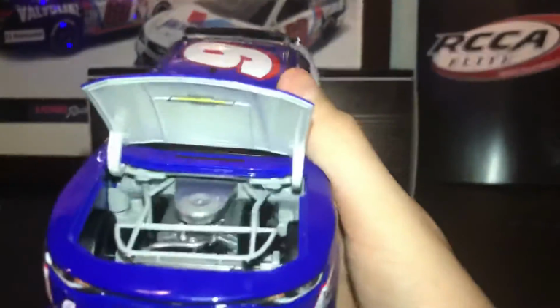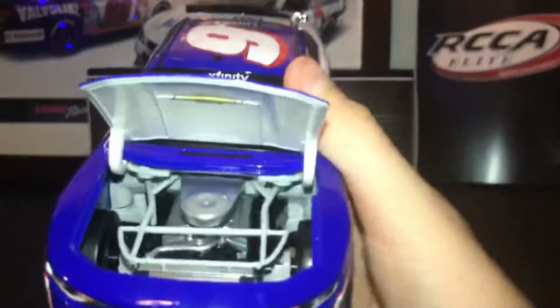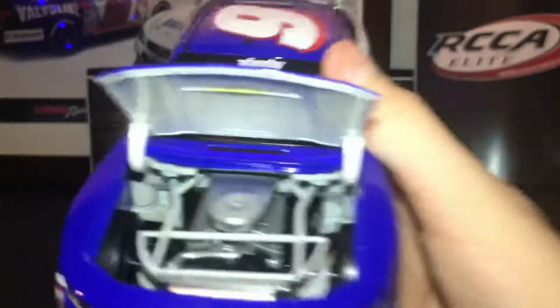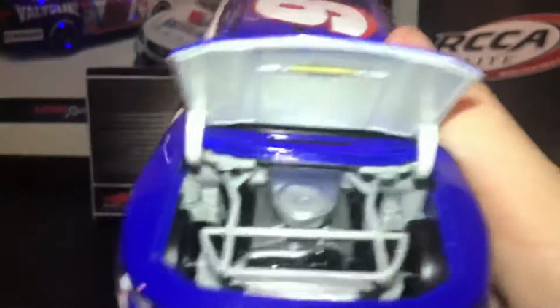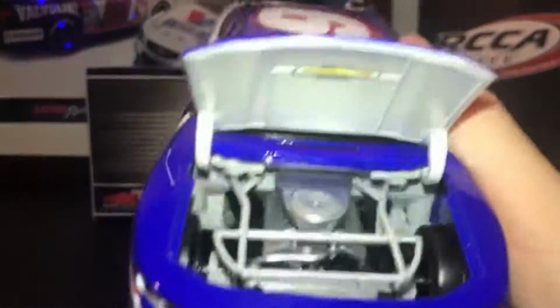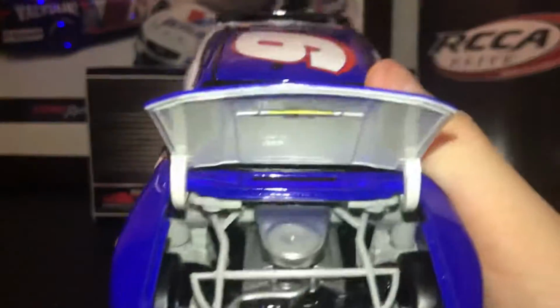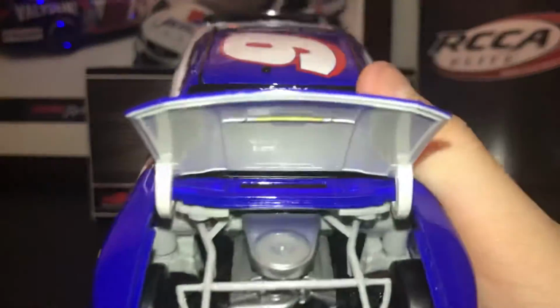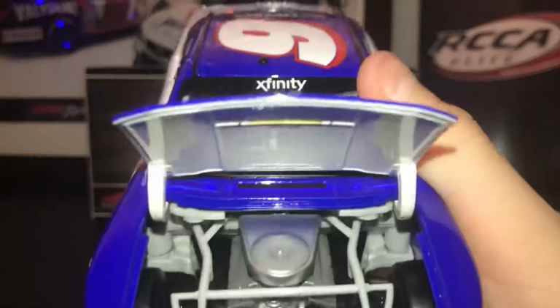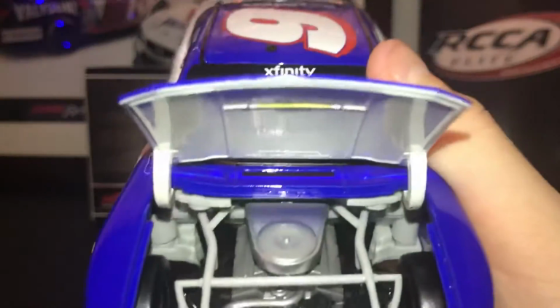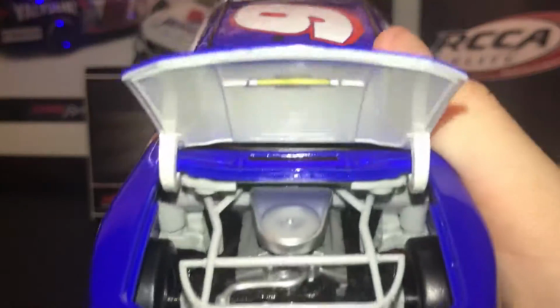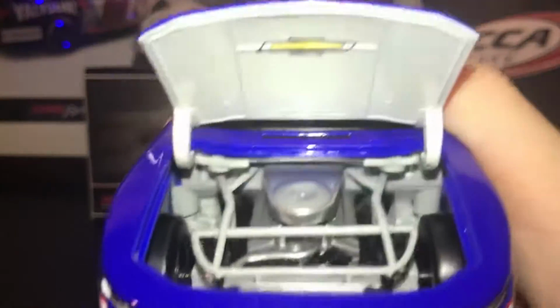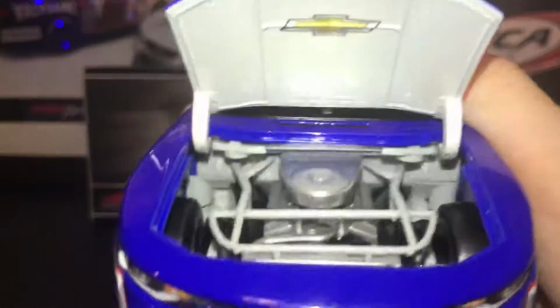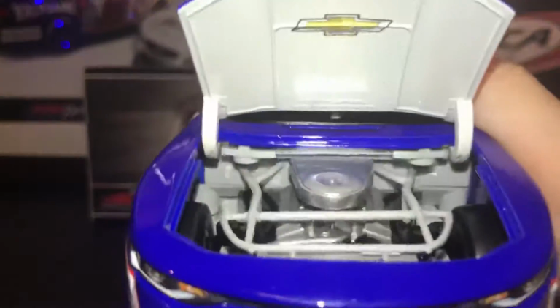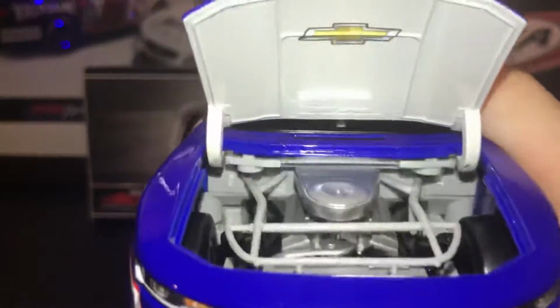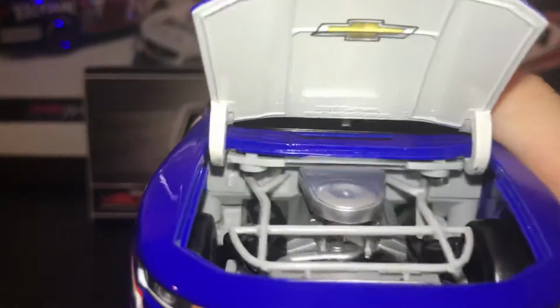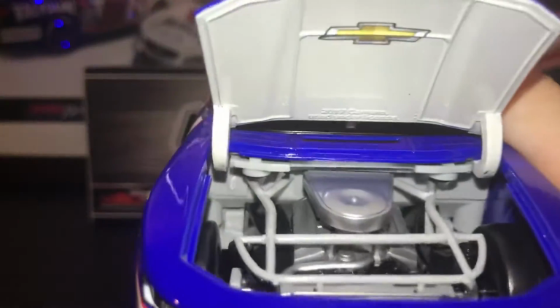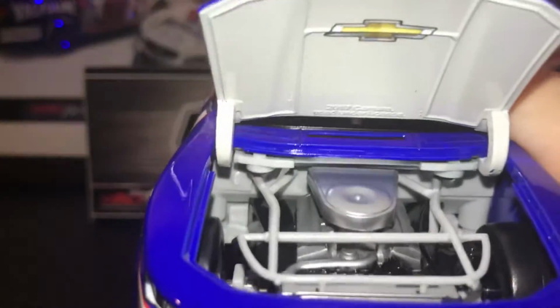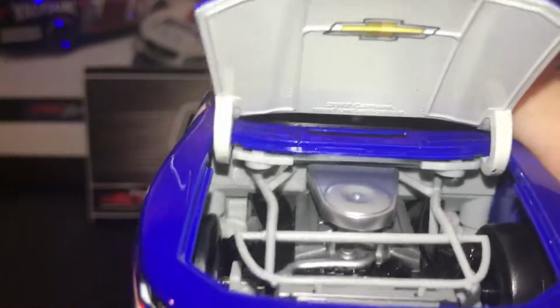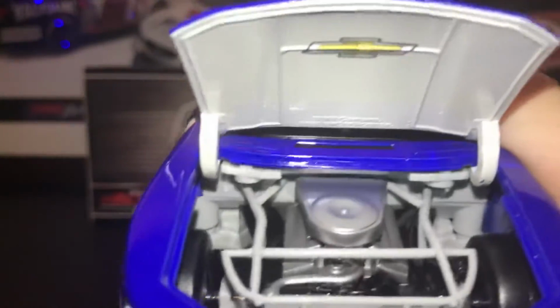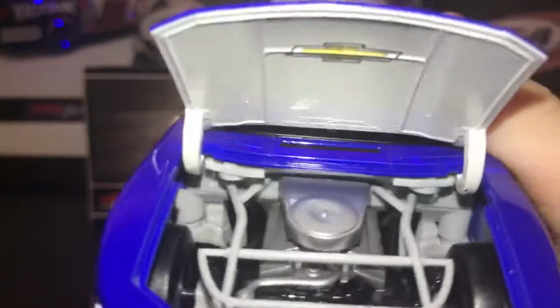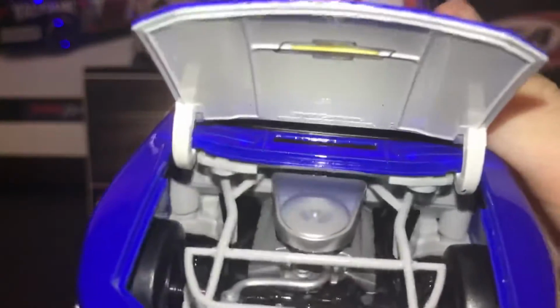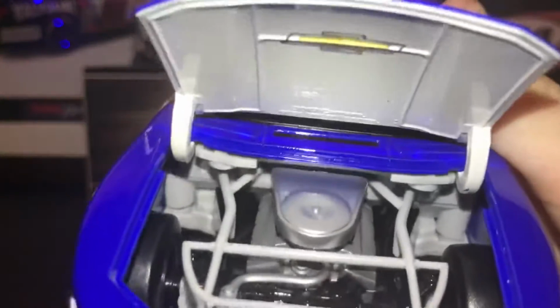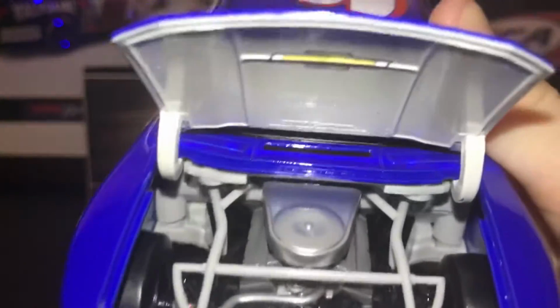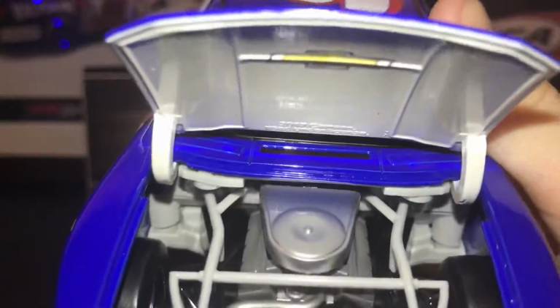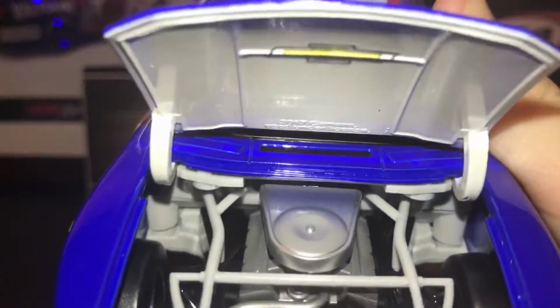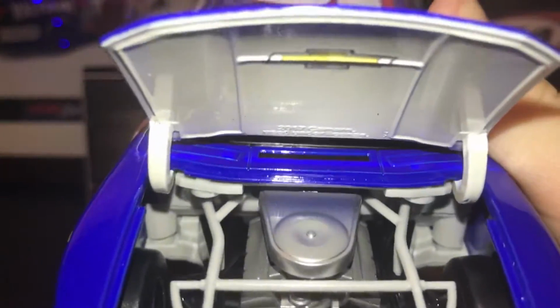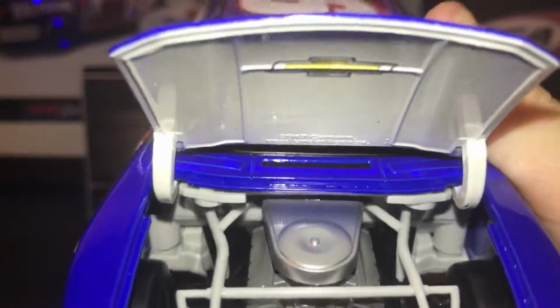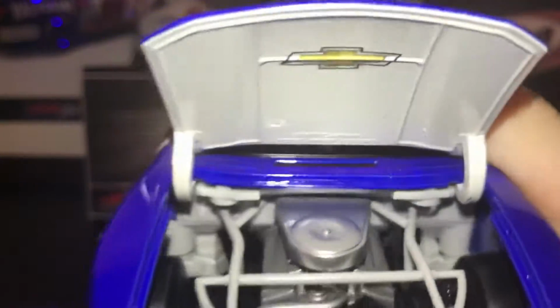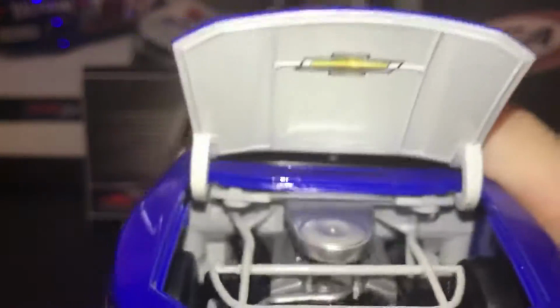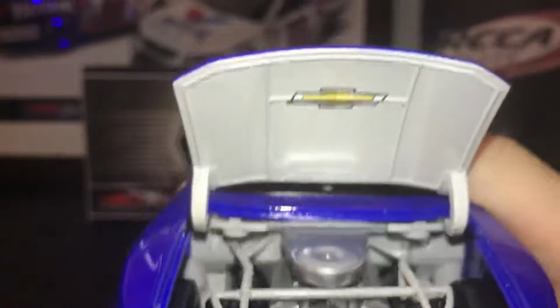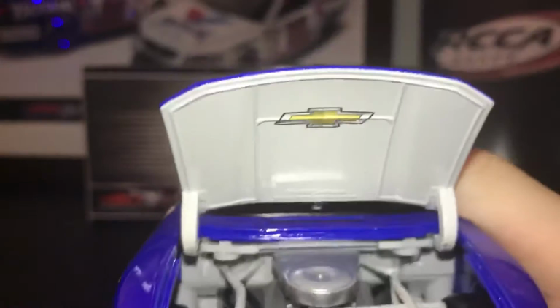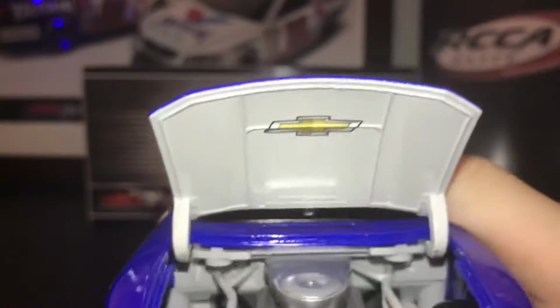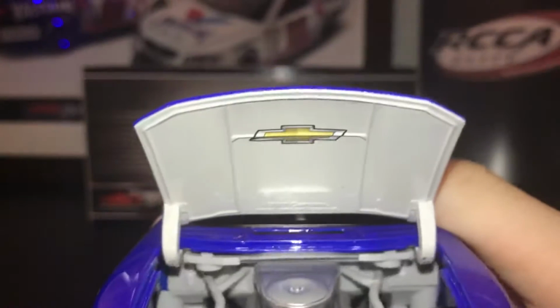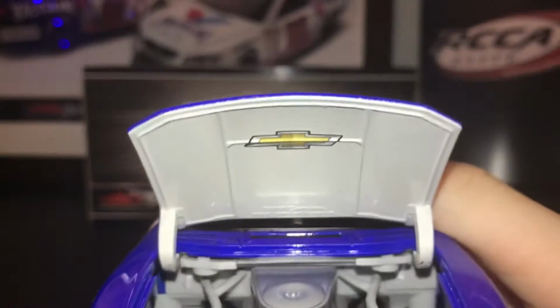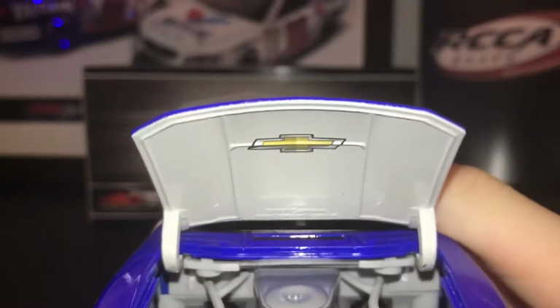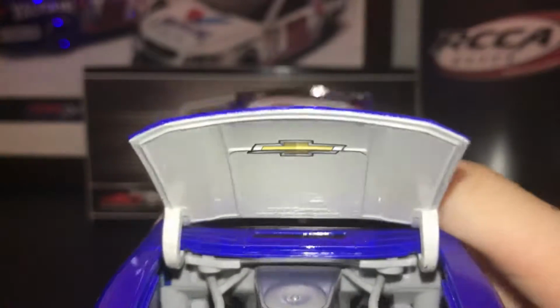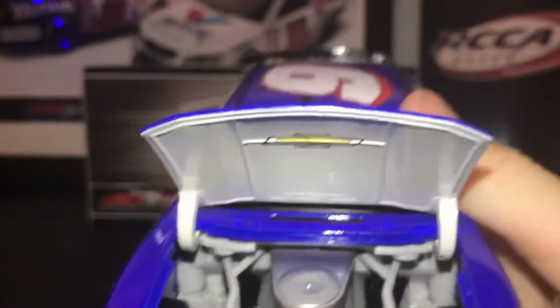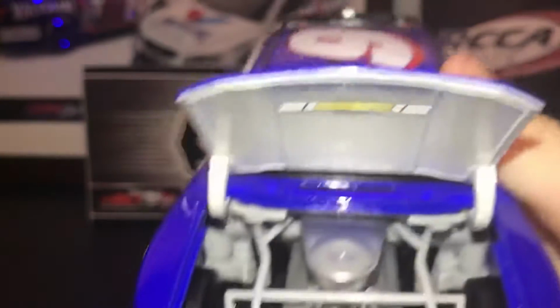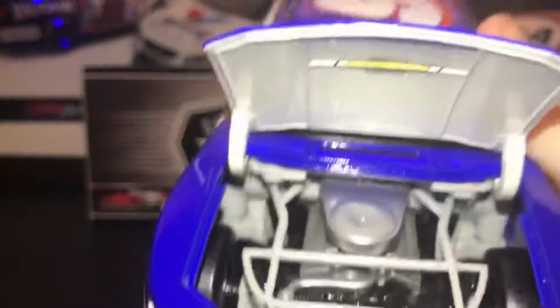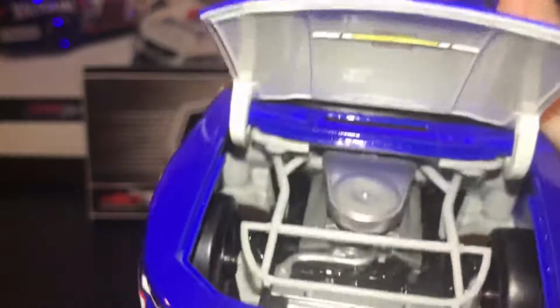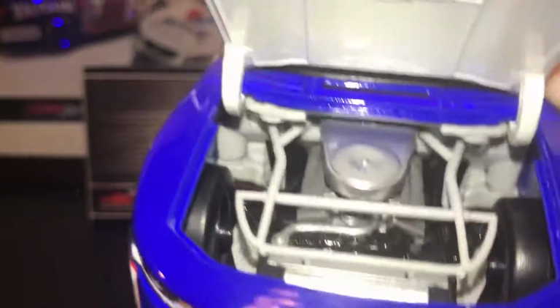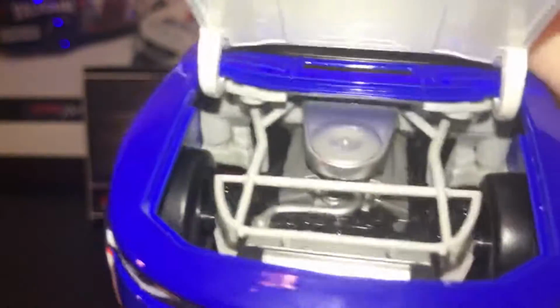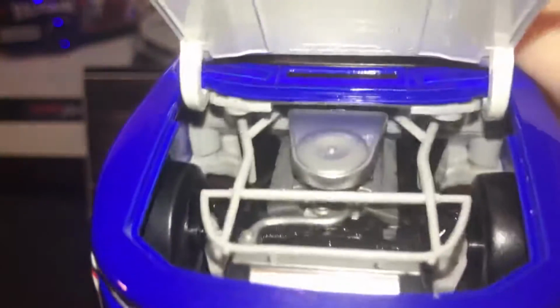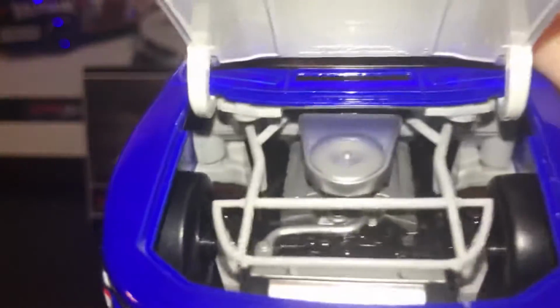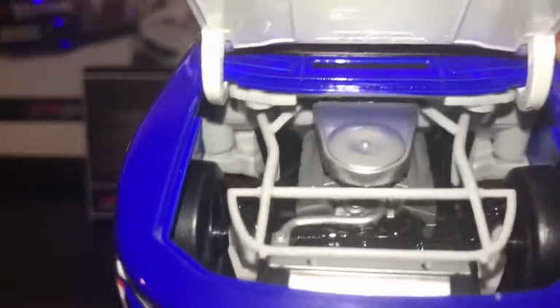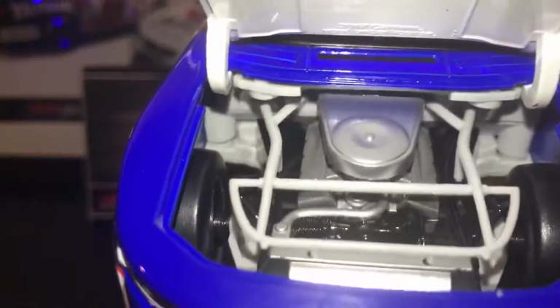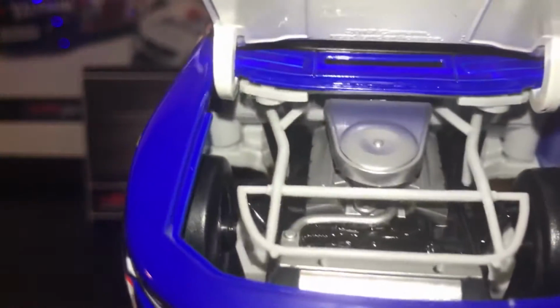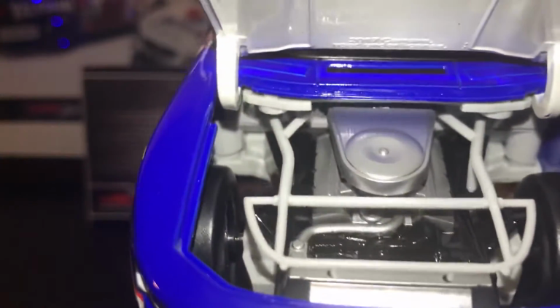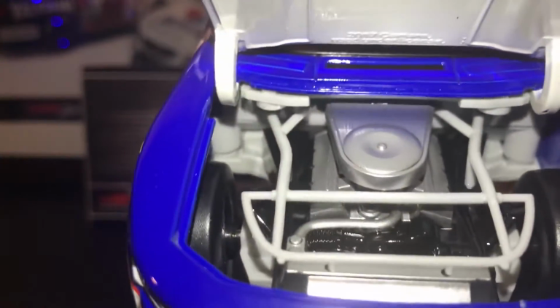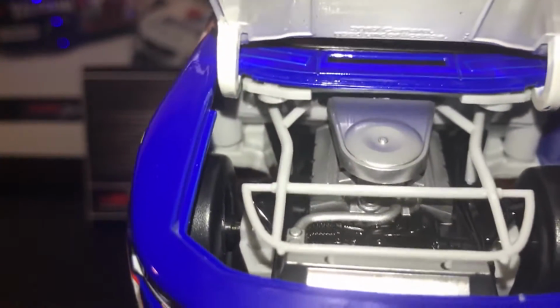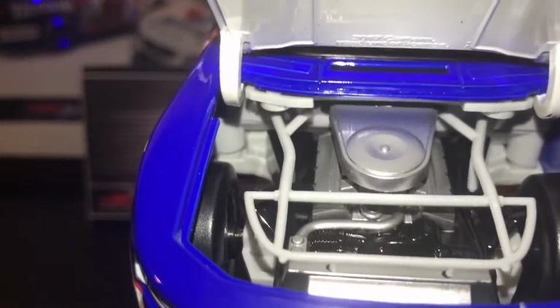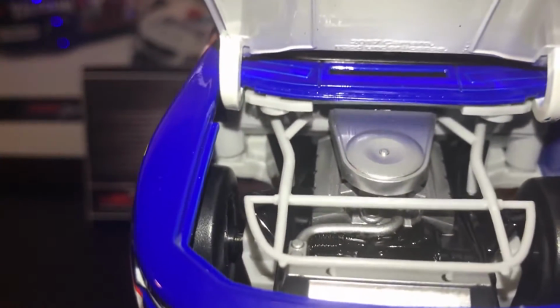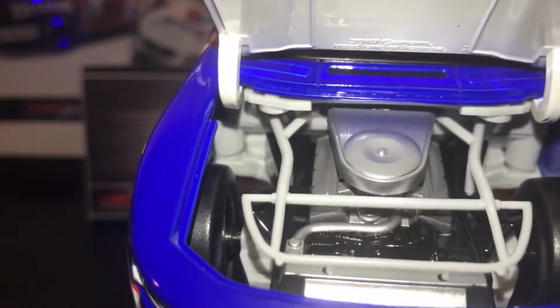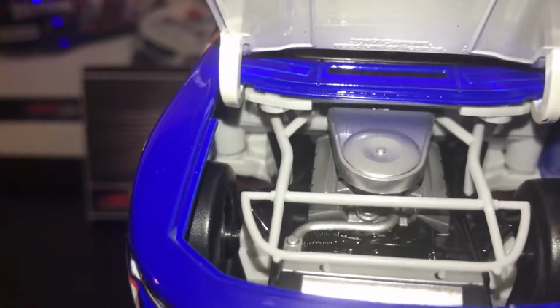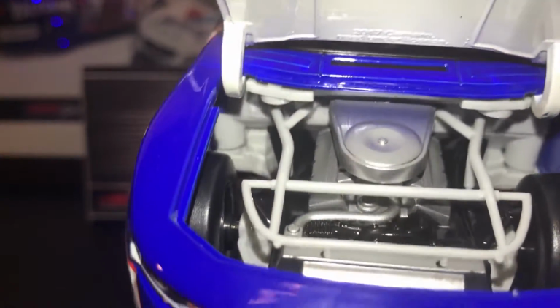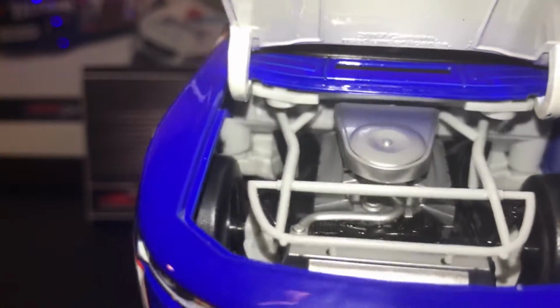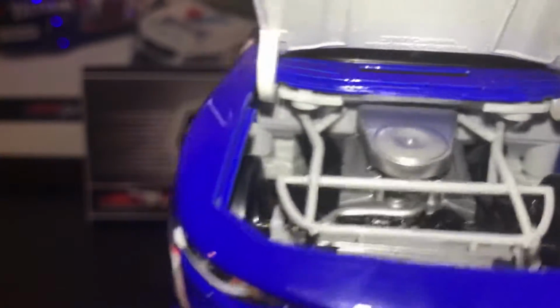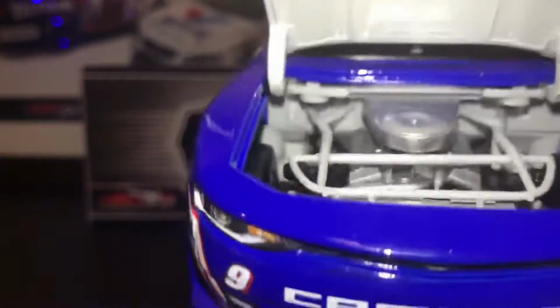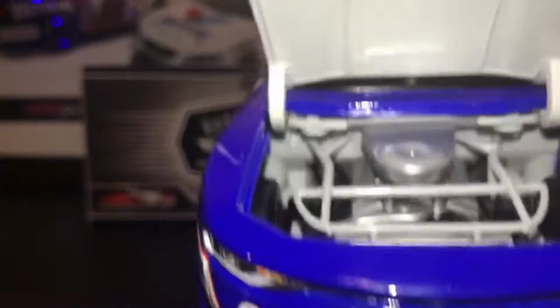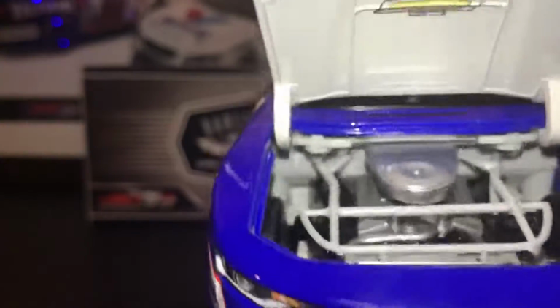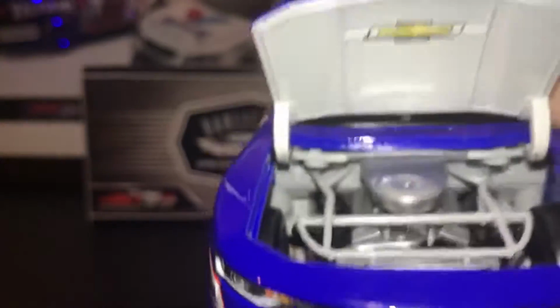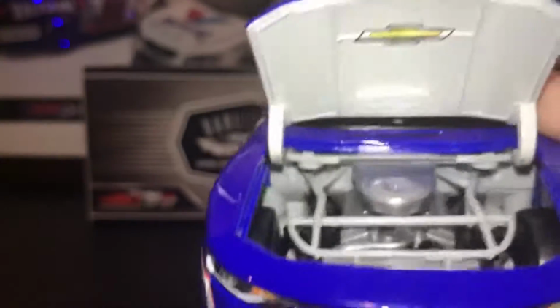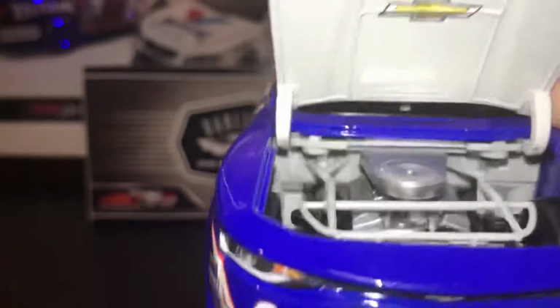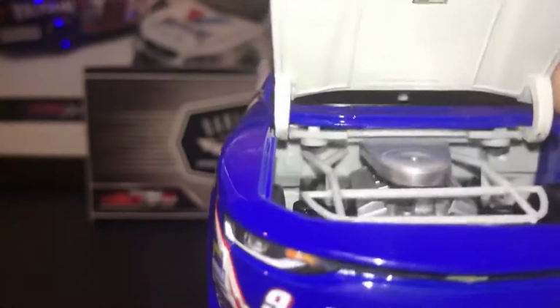There is some engine detail — a plastic block with the Chevrolet logo, and that's about it.